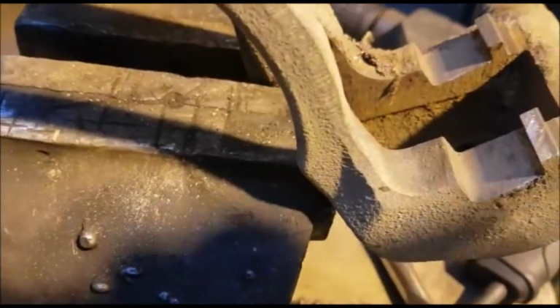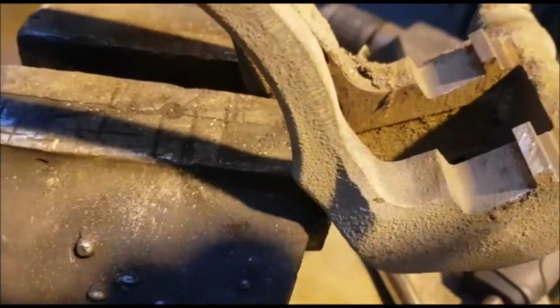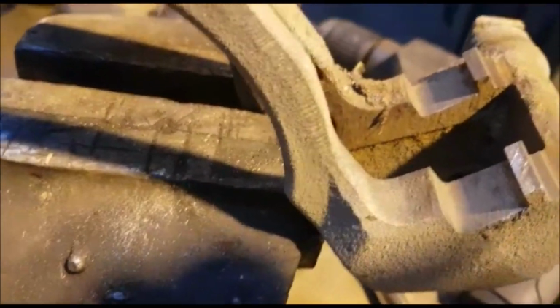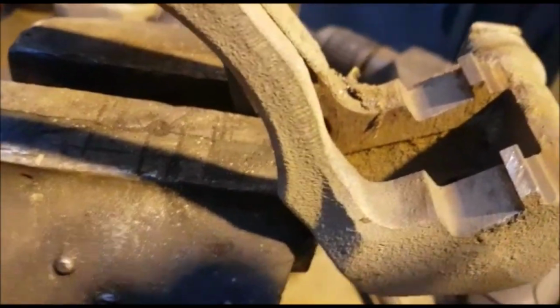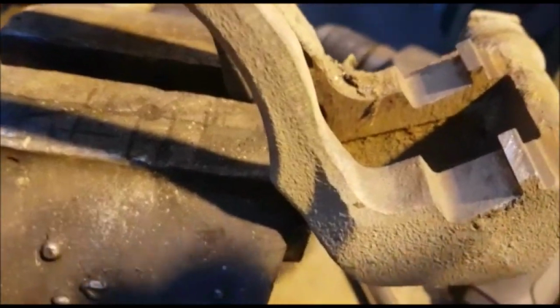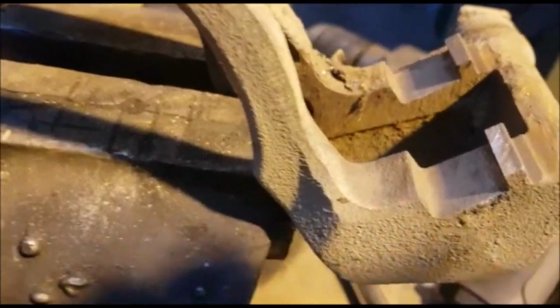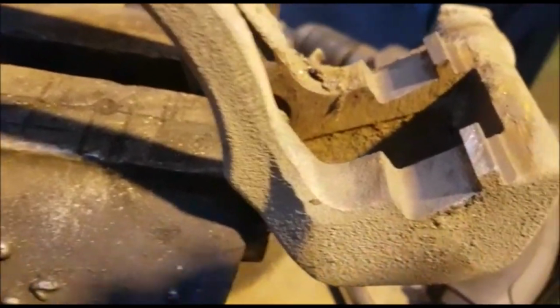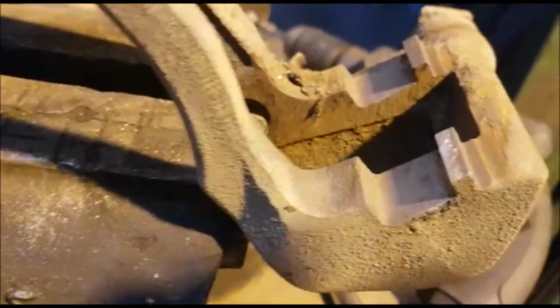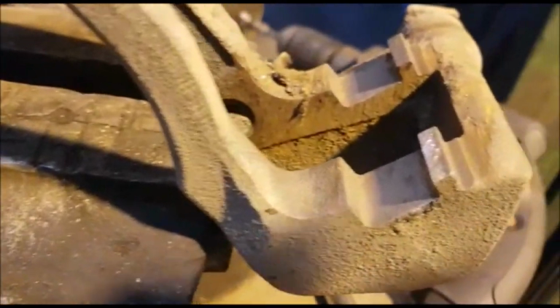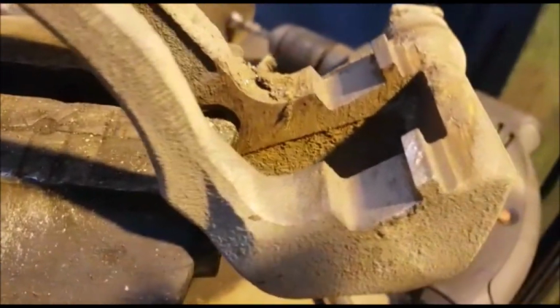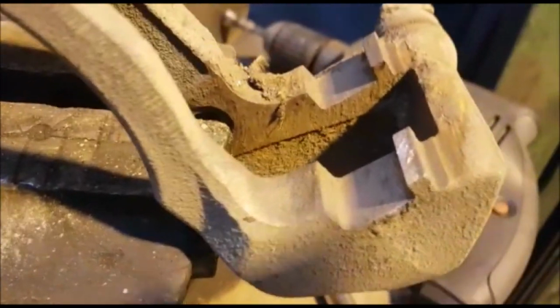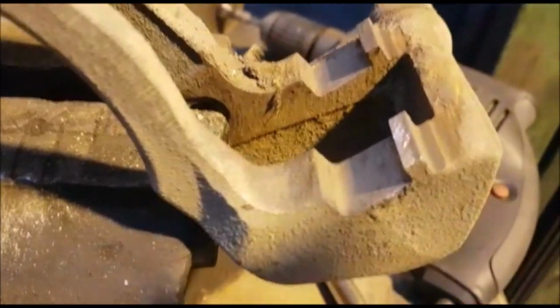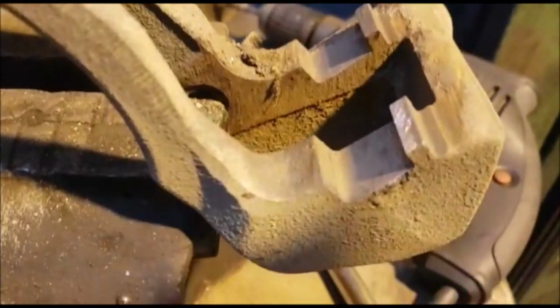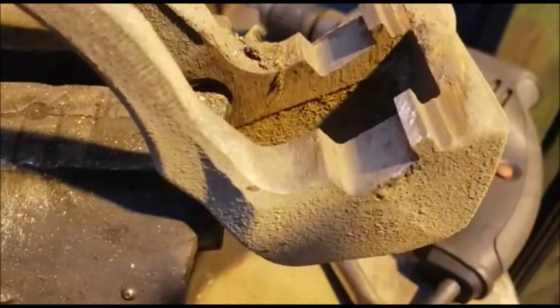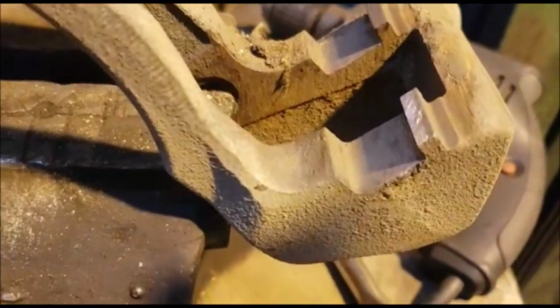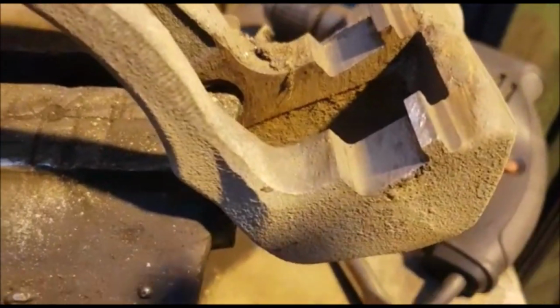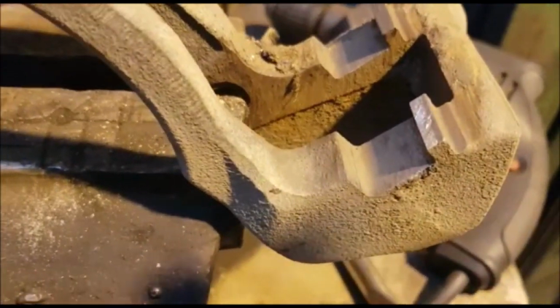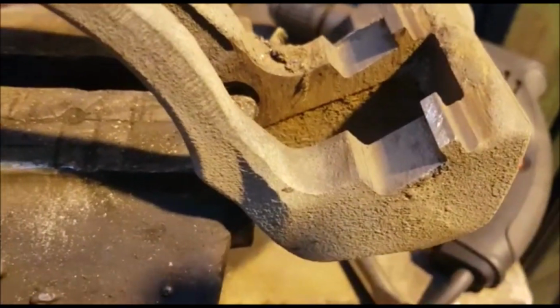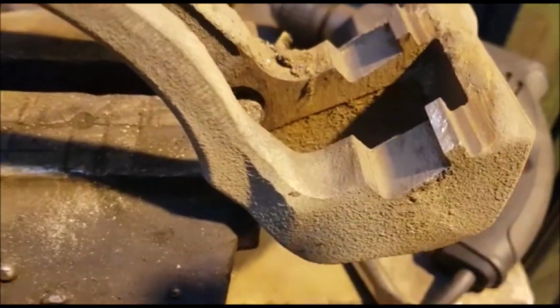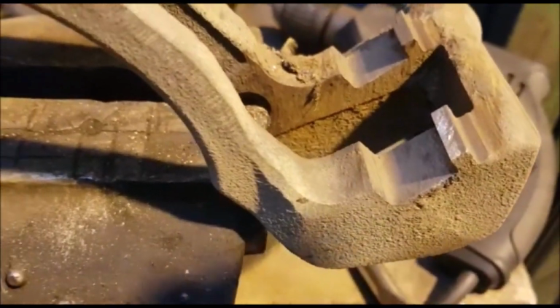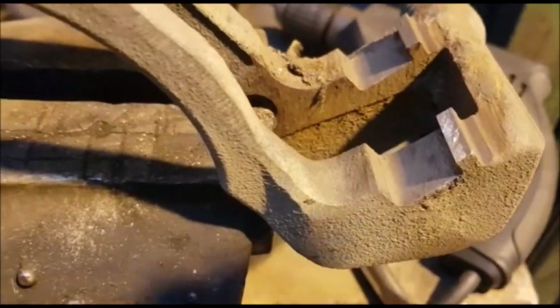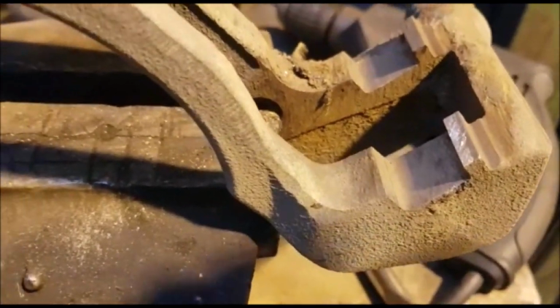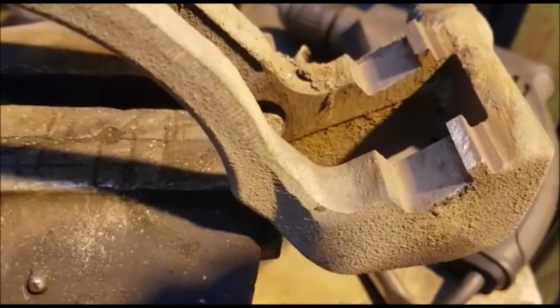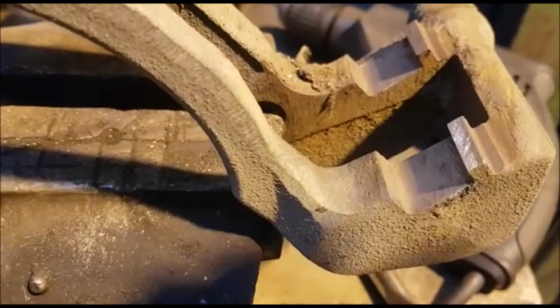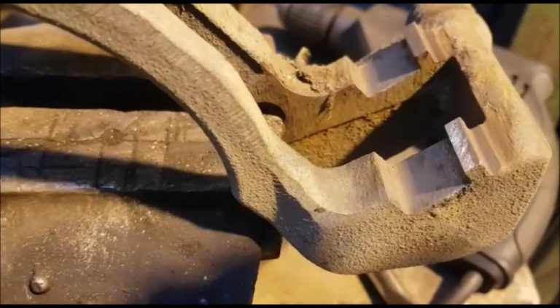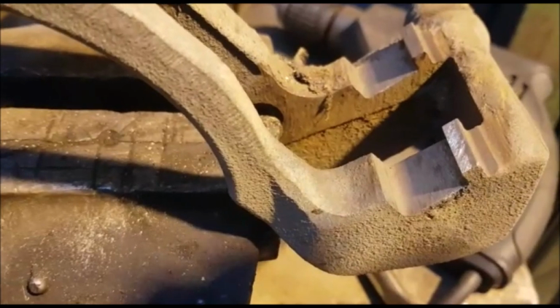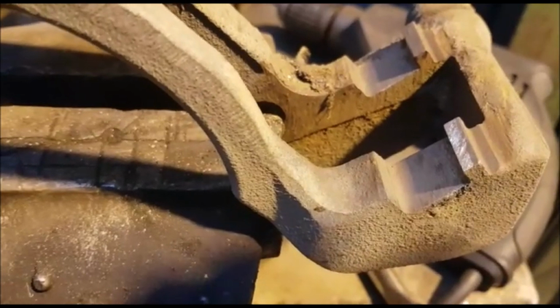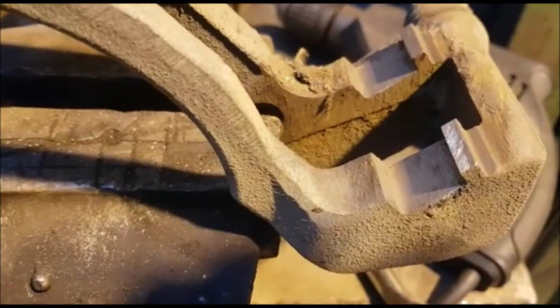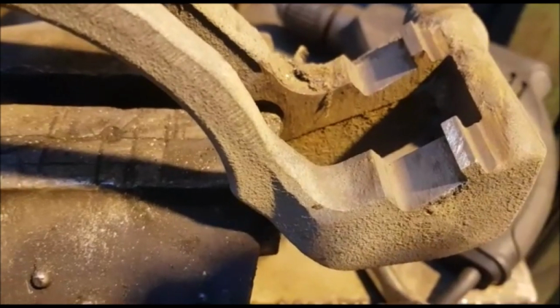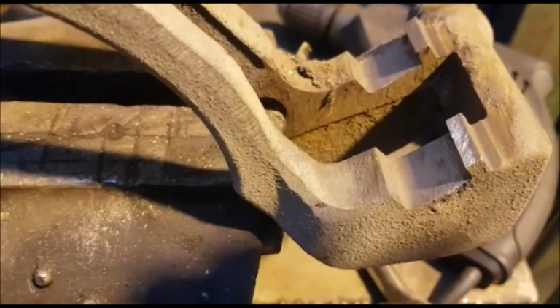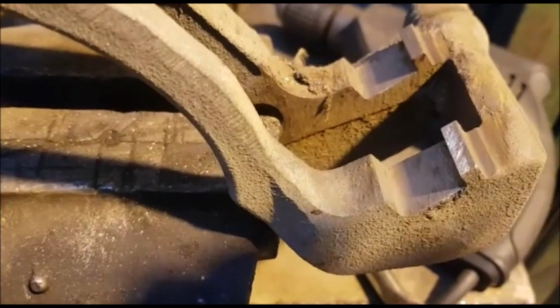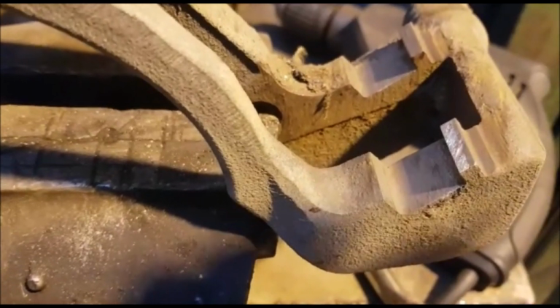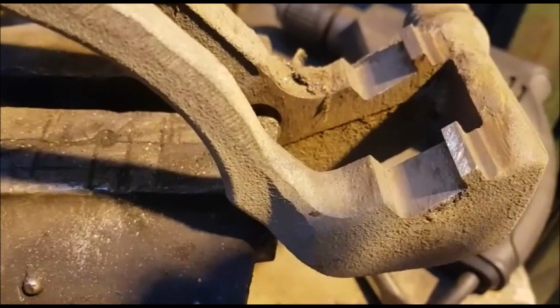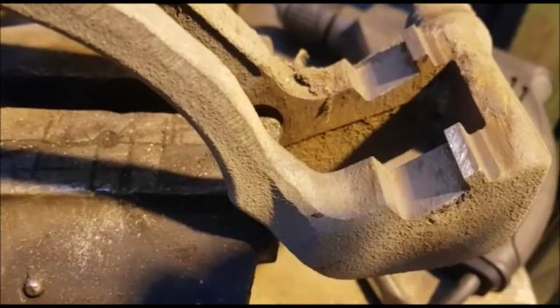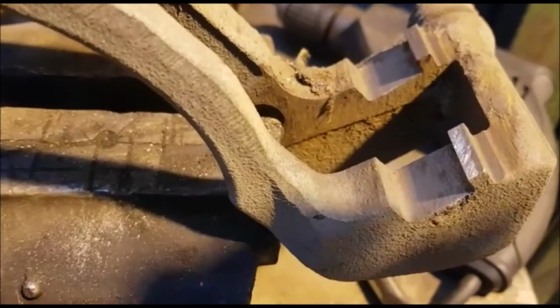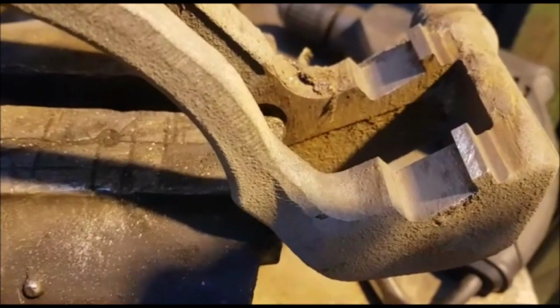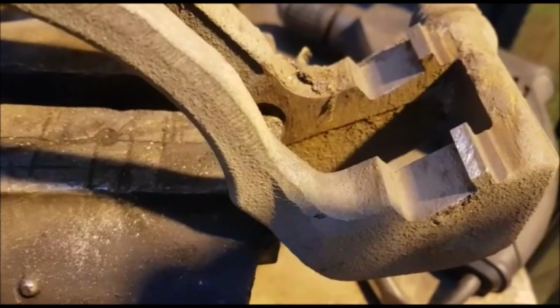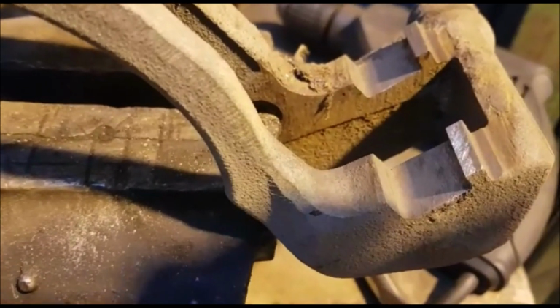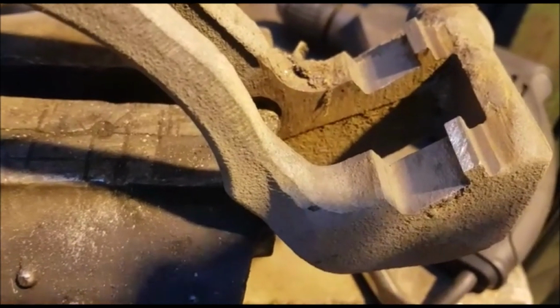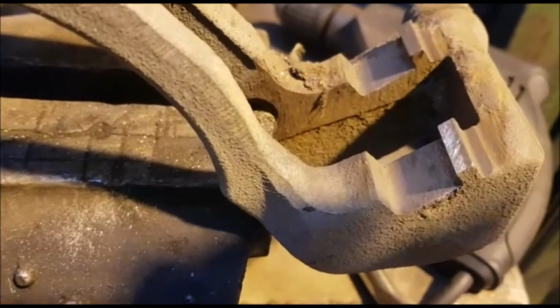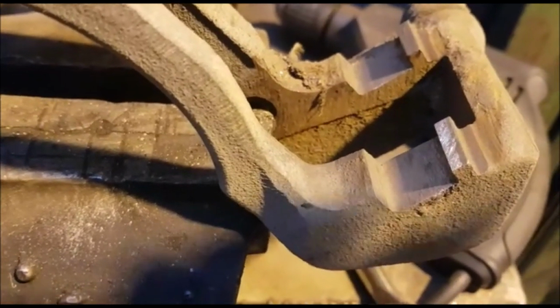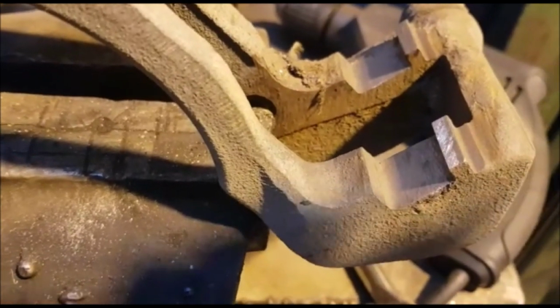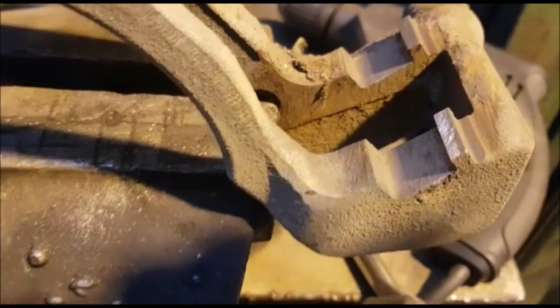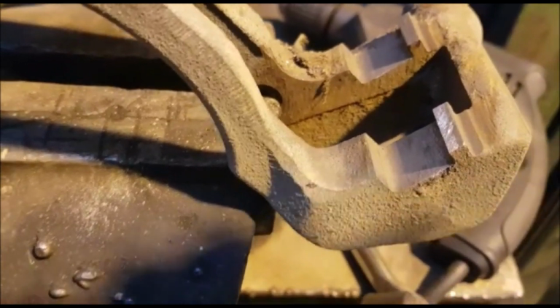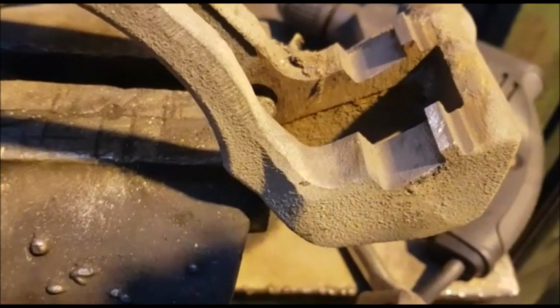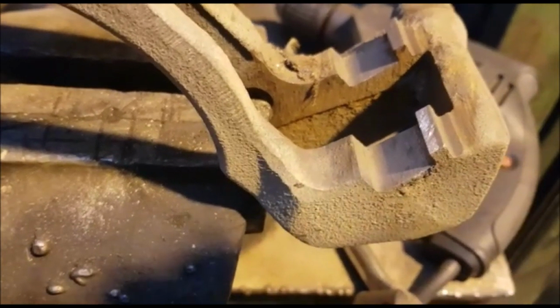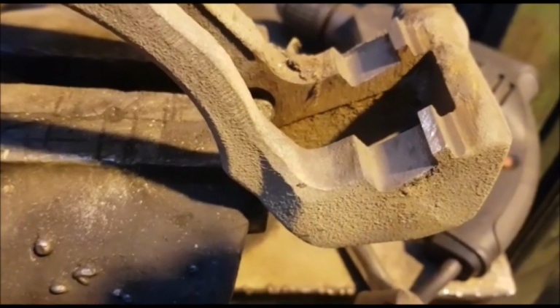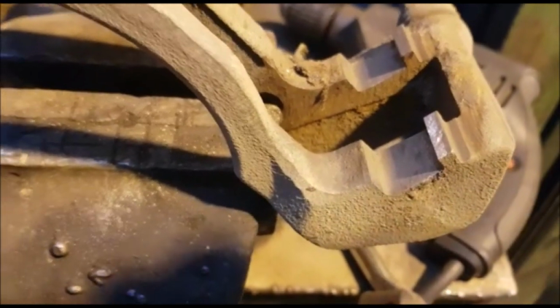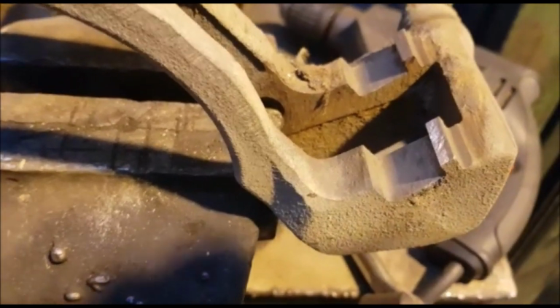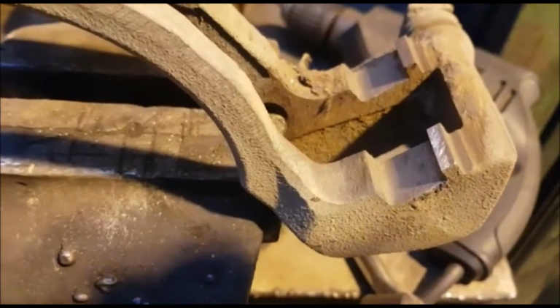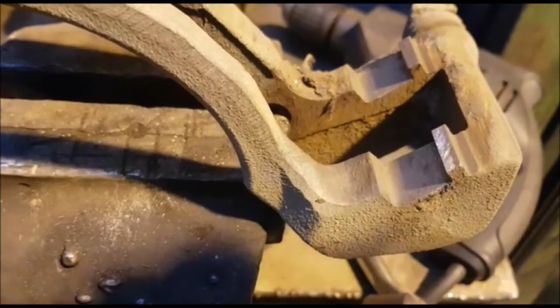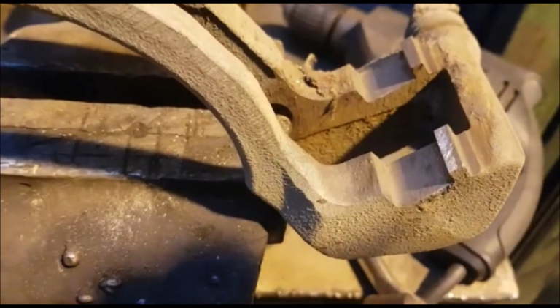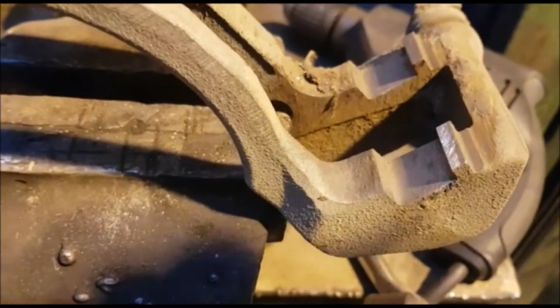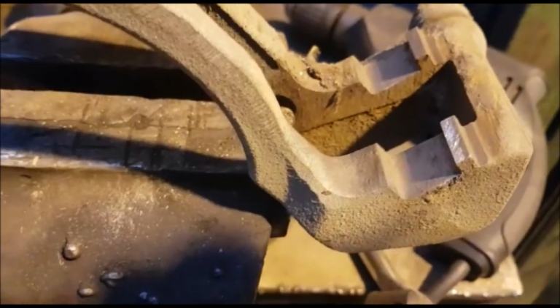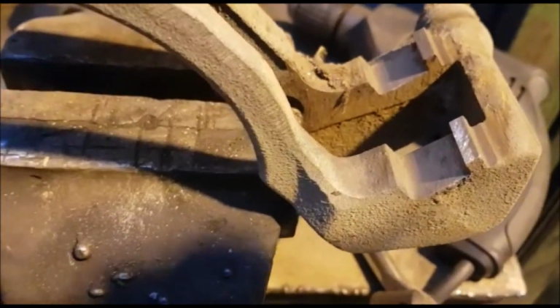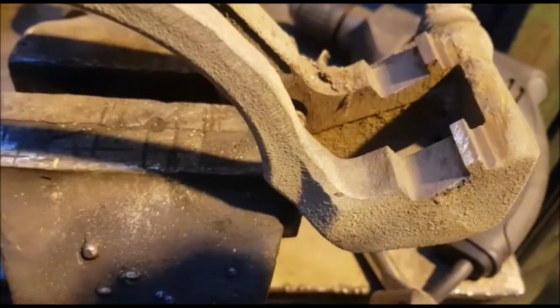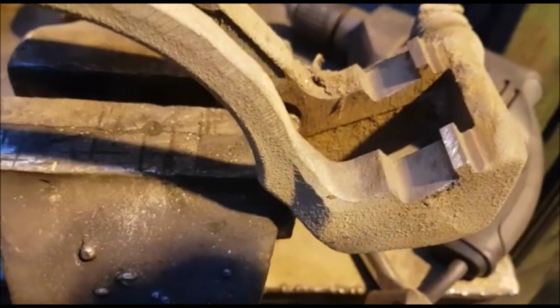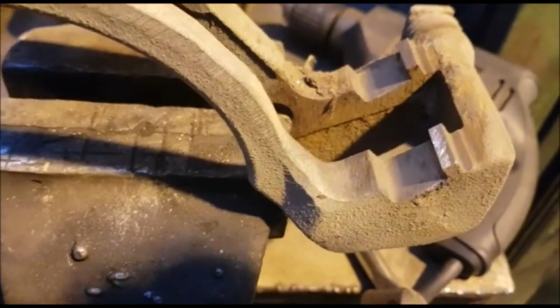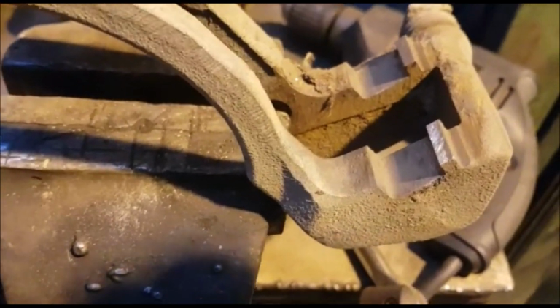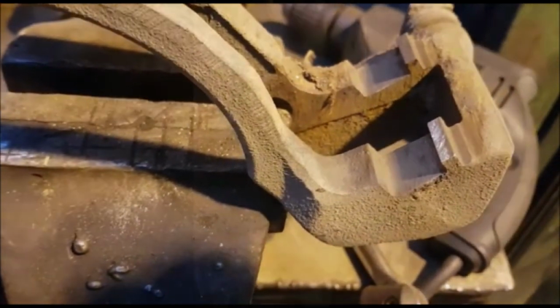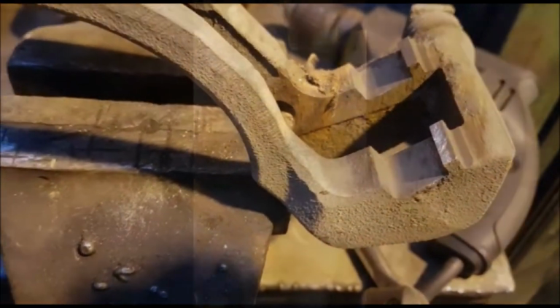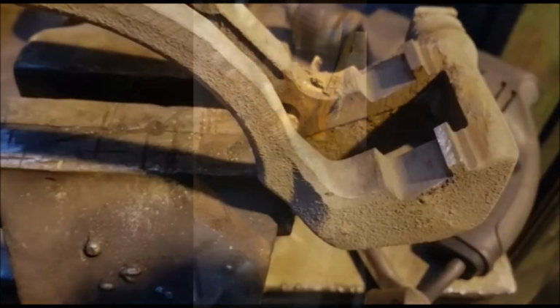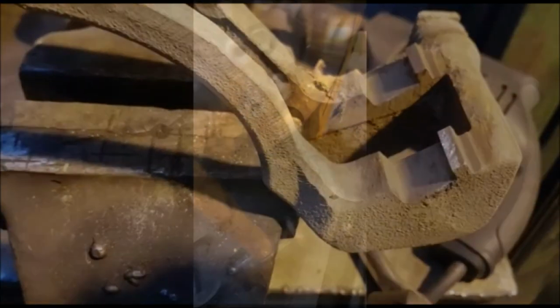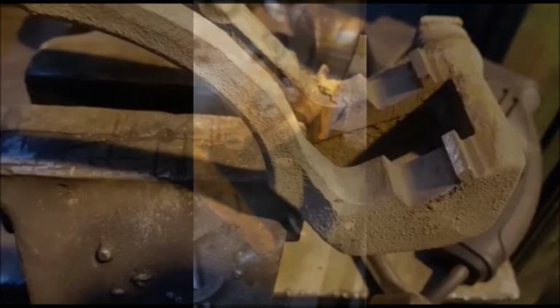That's how you do the pads really. If you just want to do pads, that's what you have to do. If you want to do the disc, I'll show you now in the rest of the video.